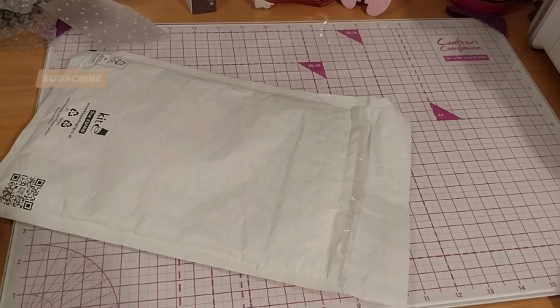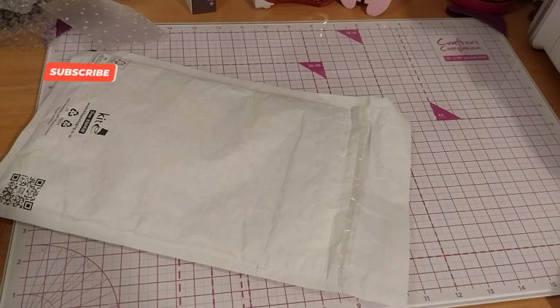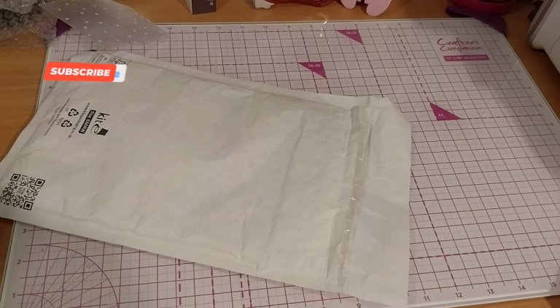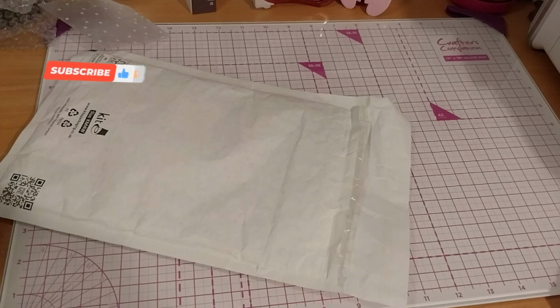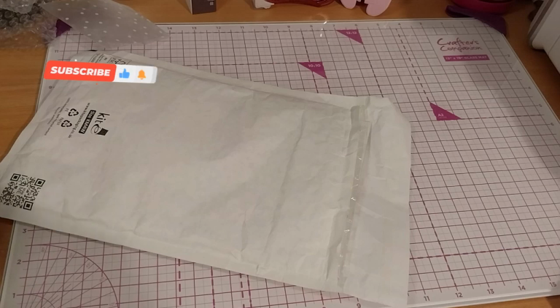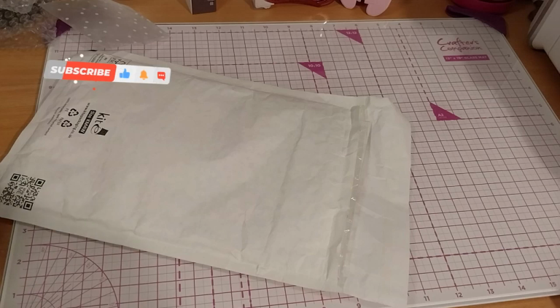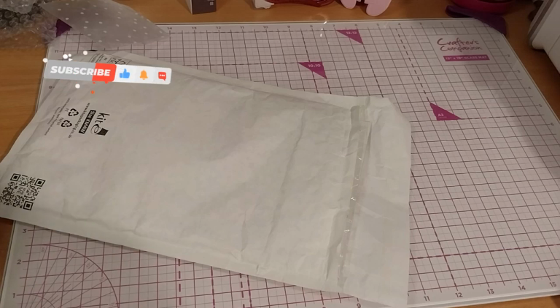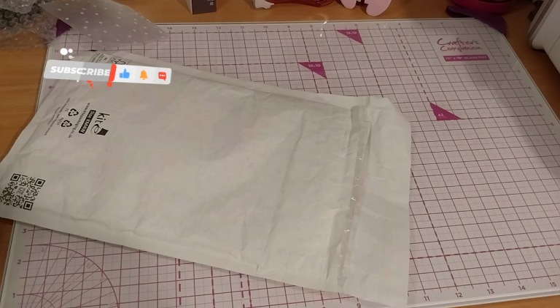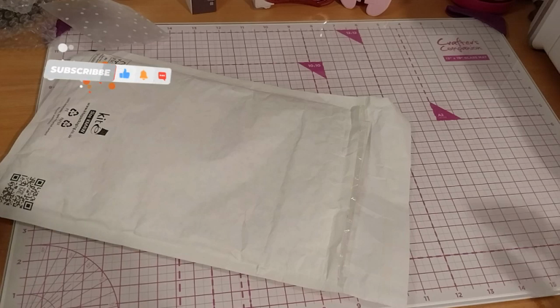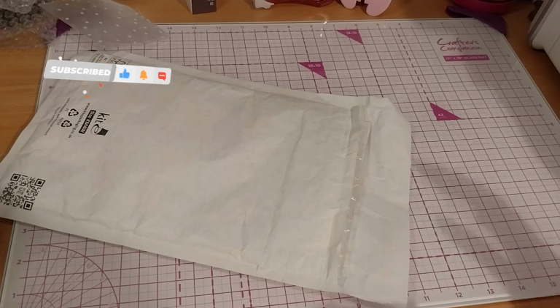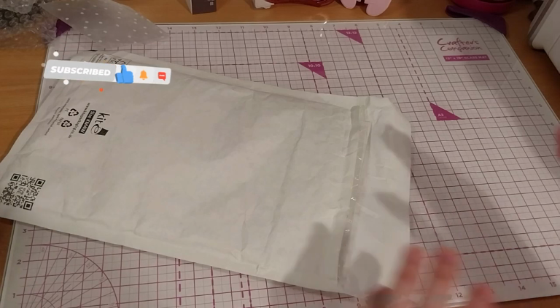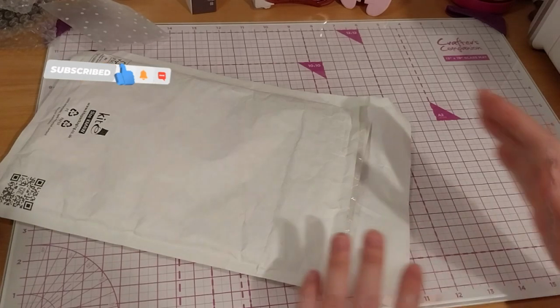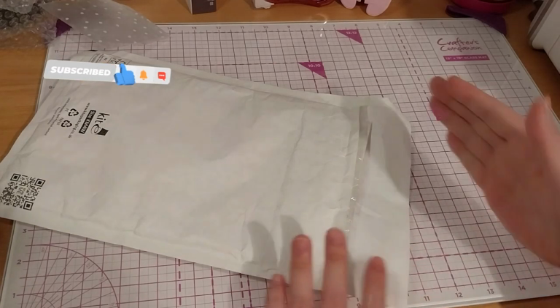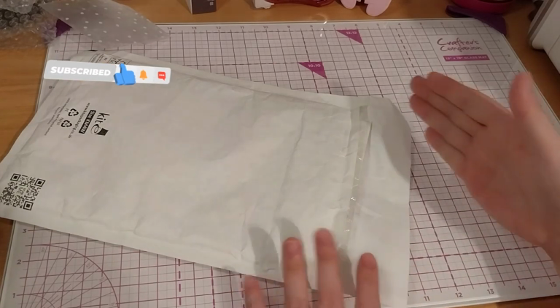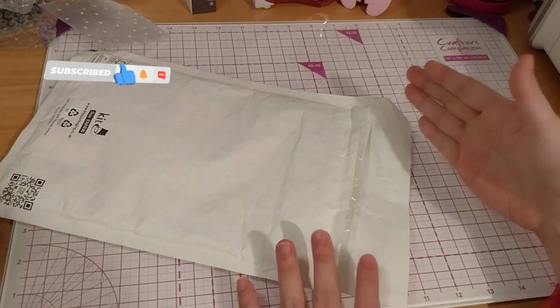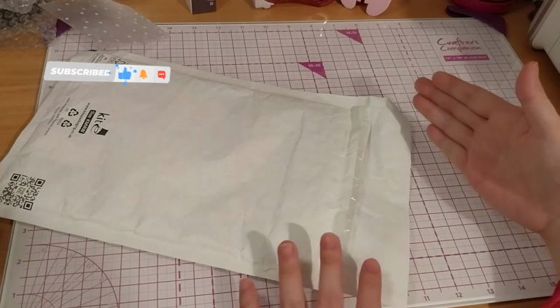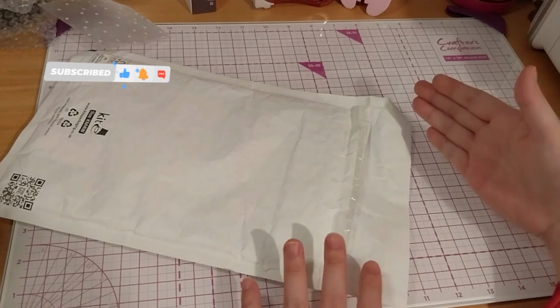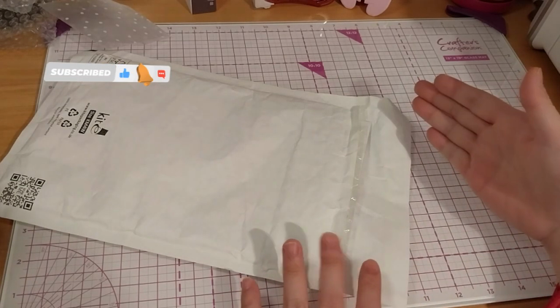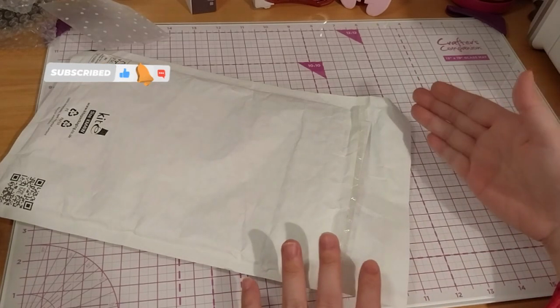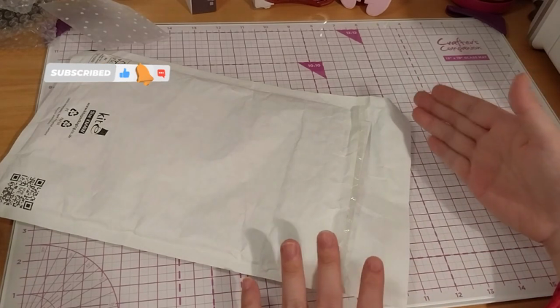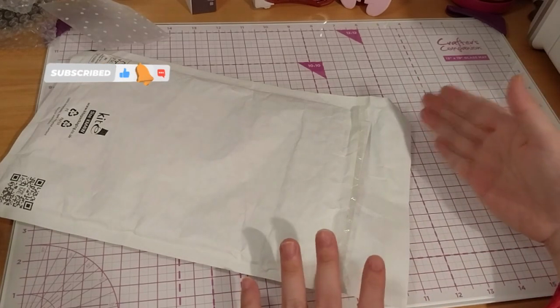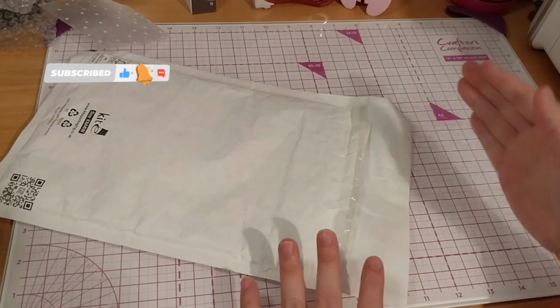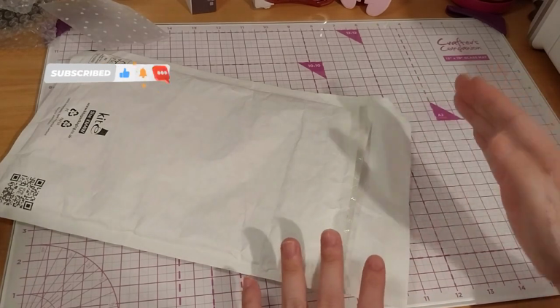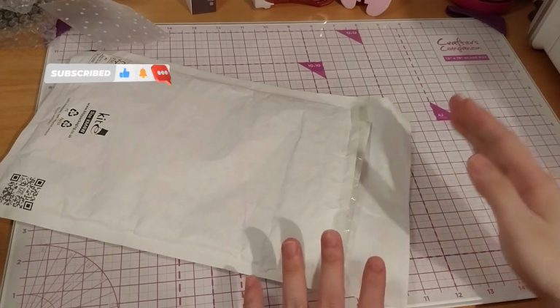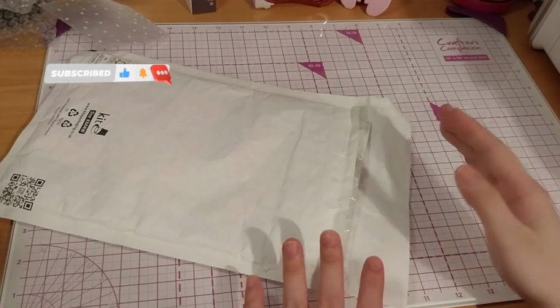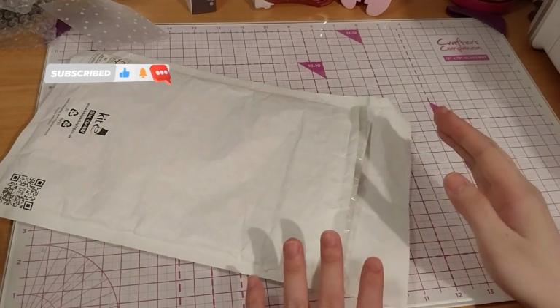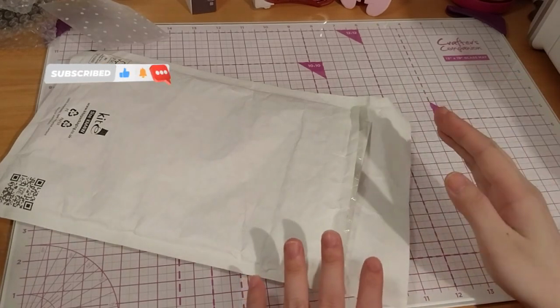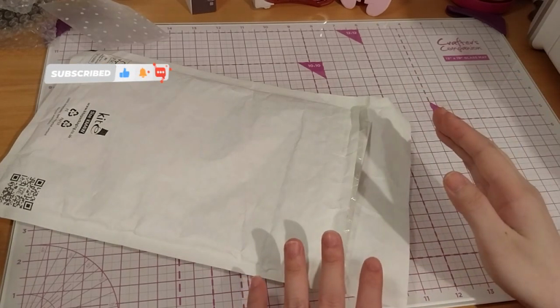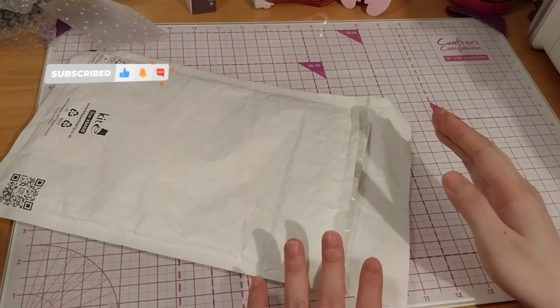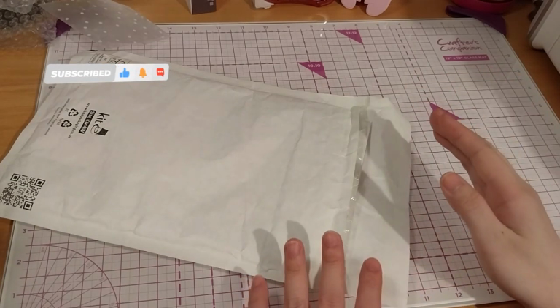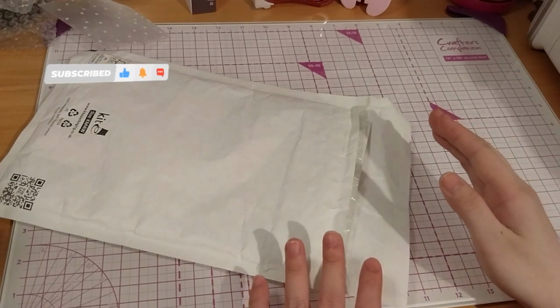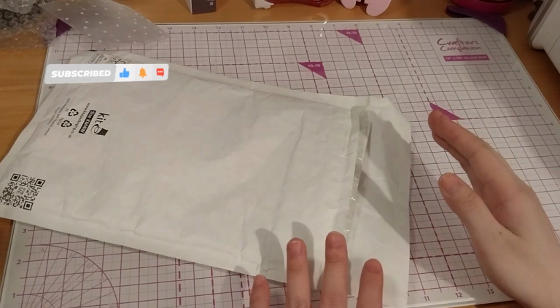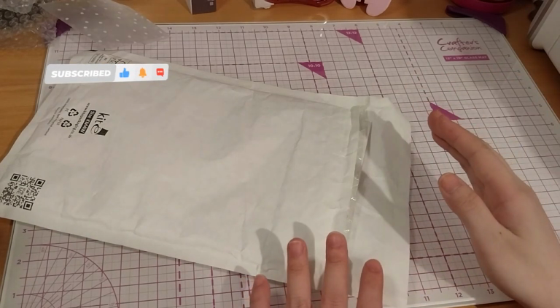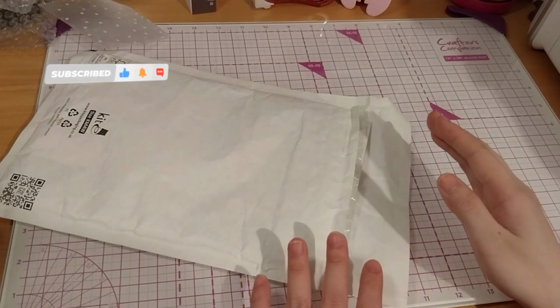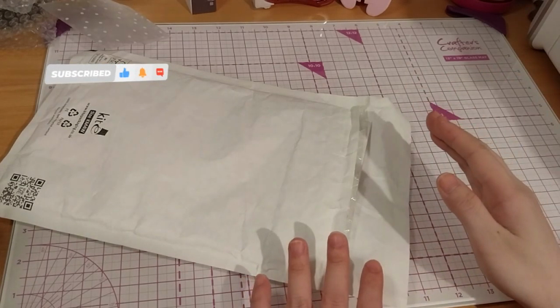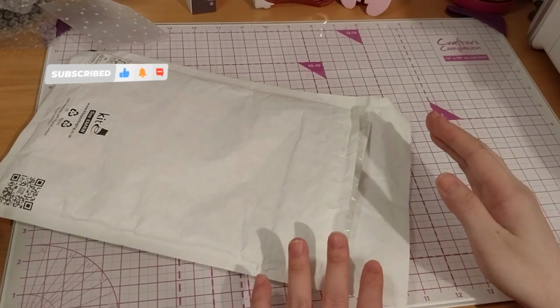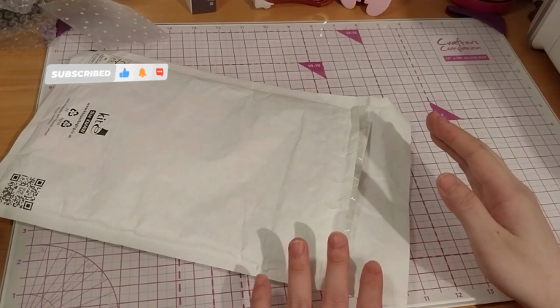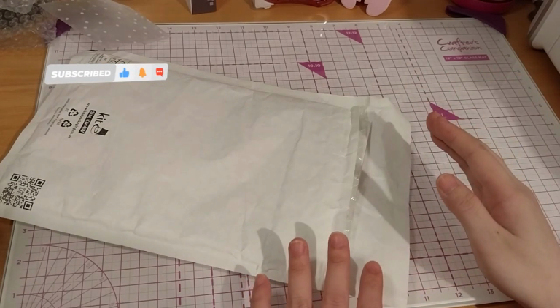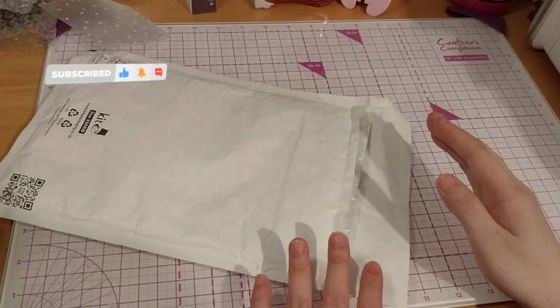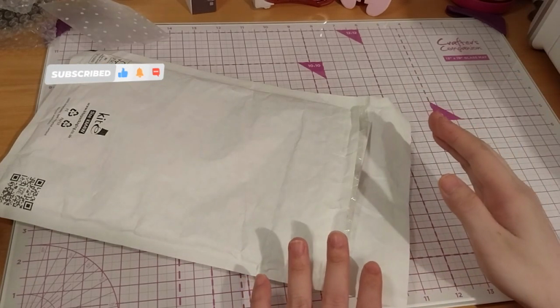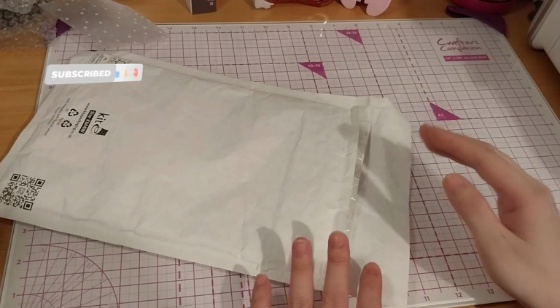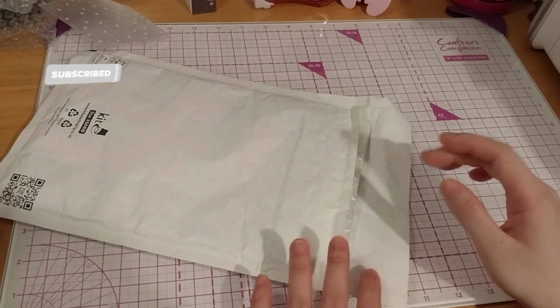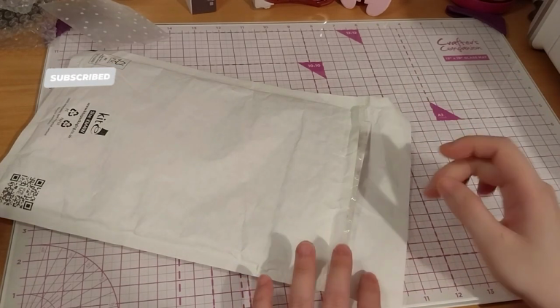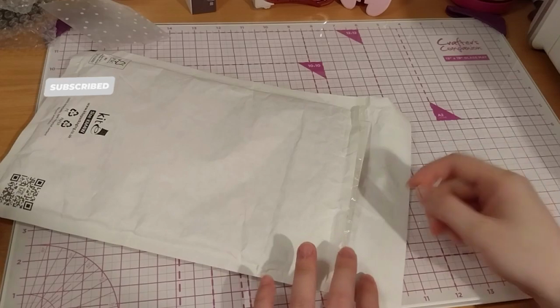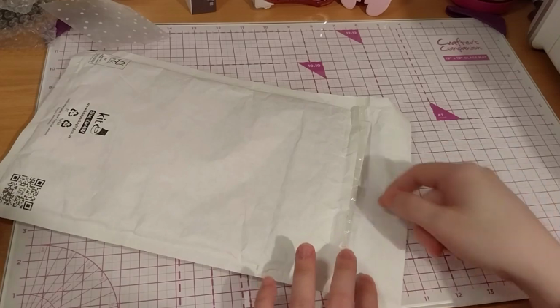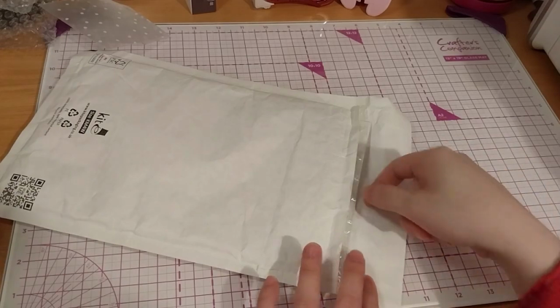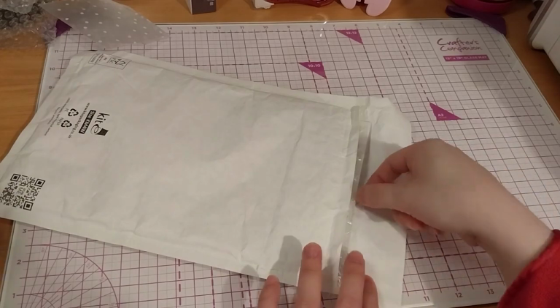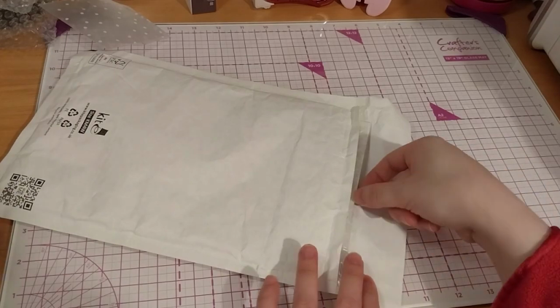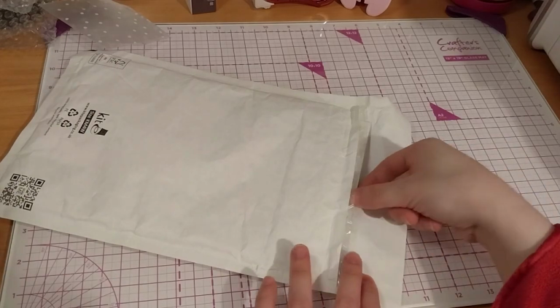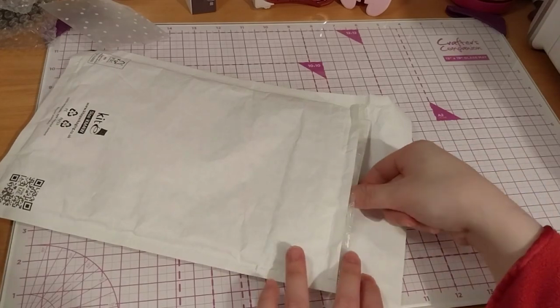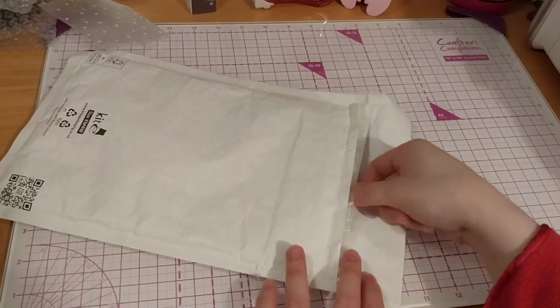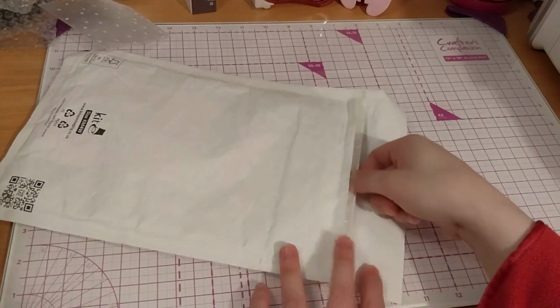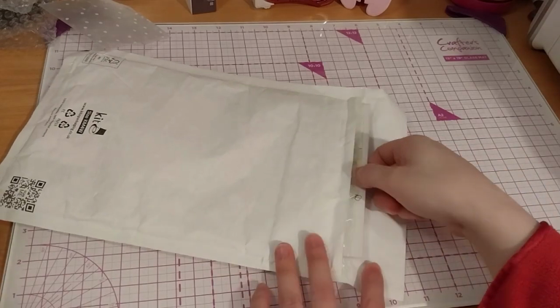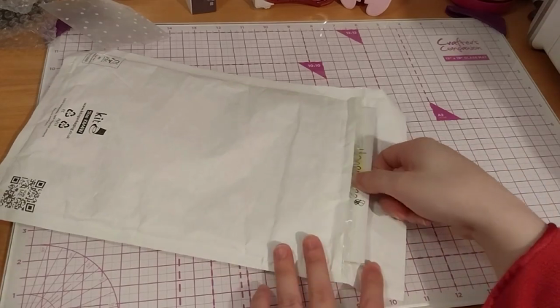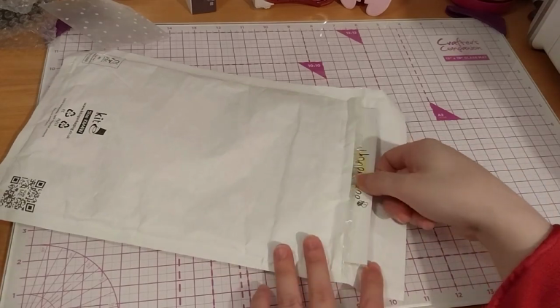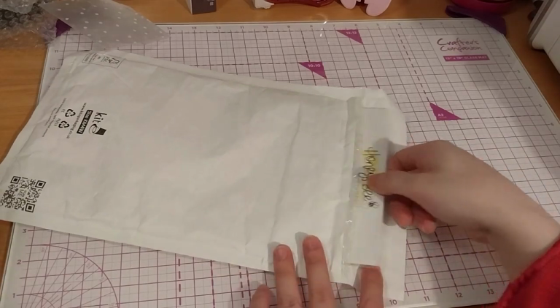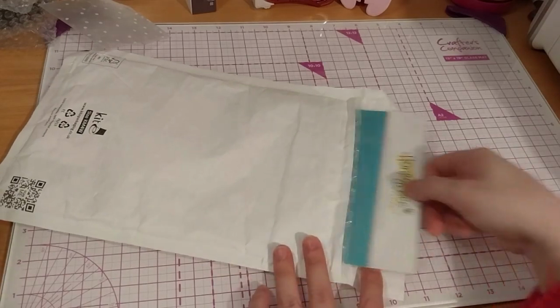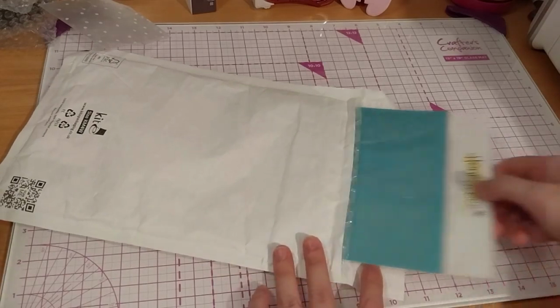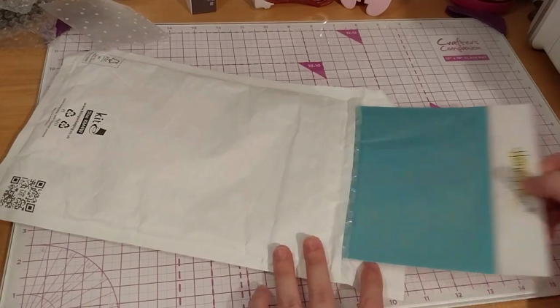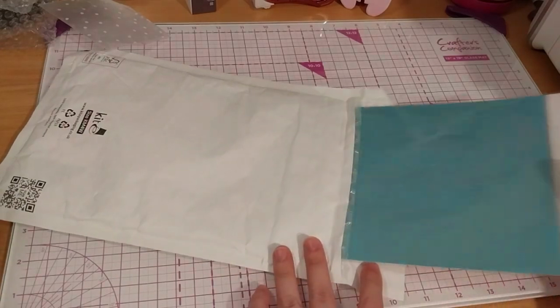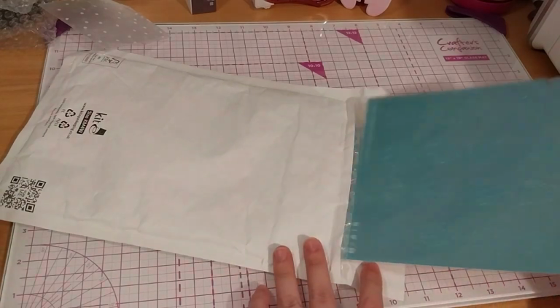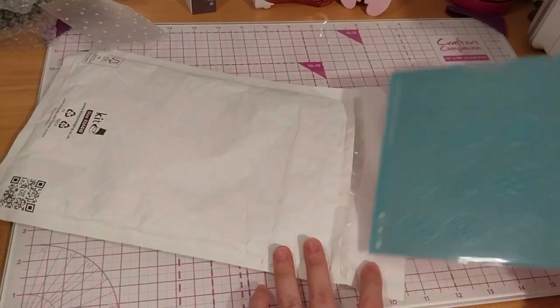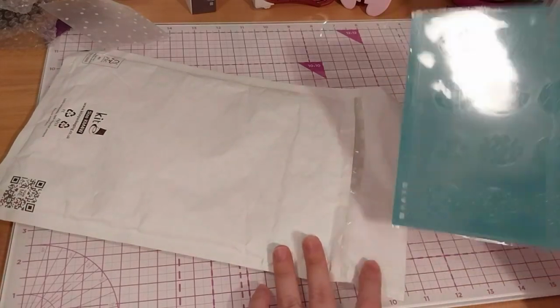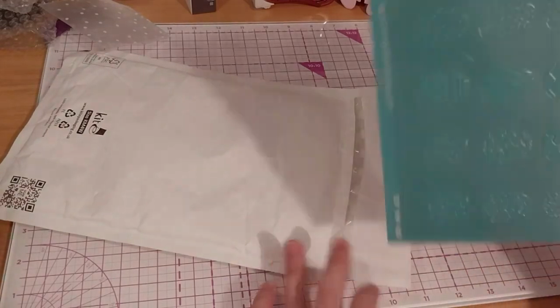We're here, and this is from Bumbleberry Papercrafts. So first up, I only got a few things.